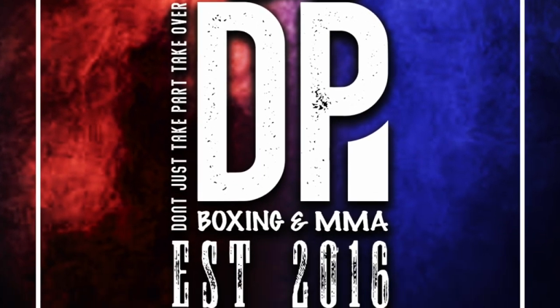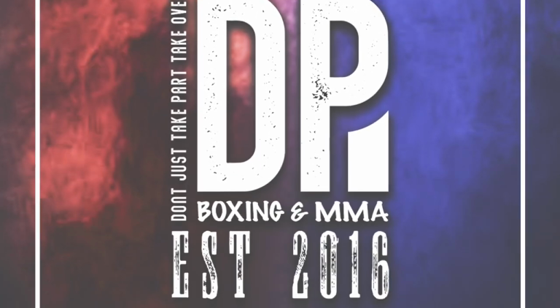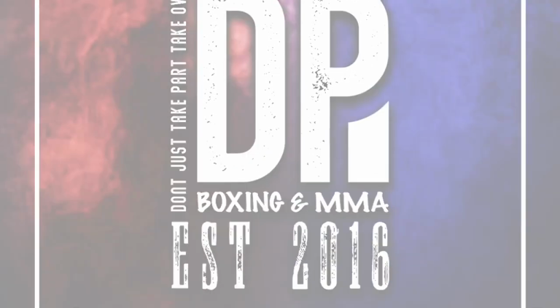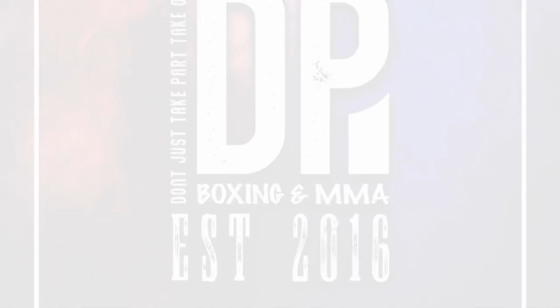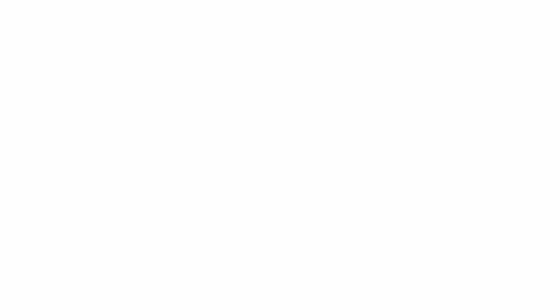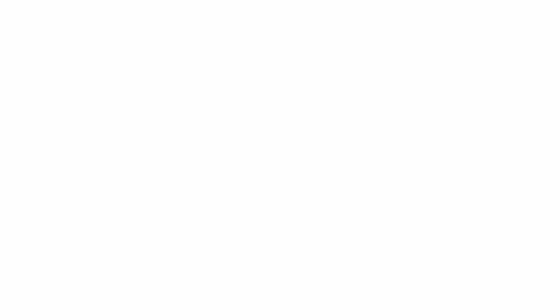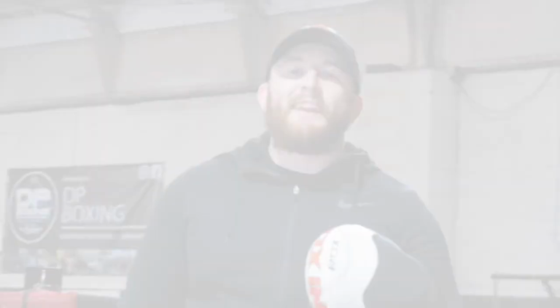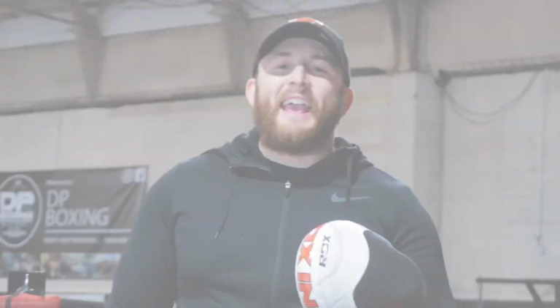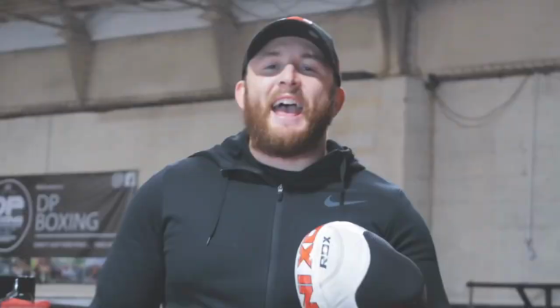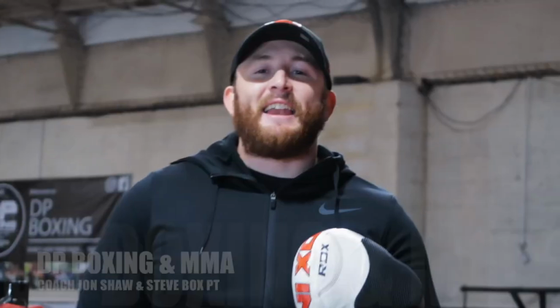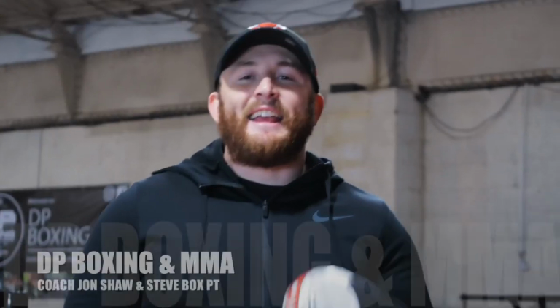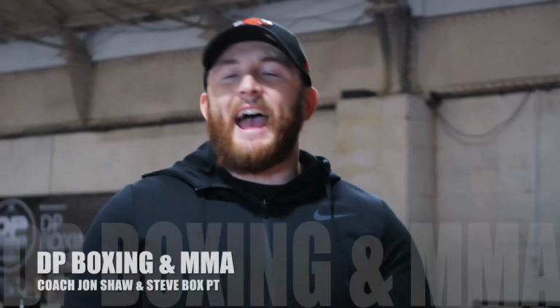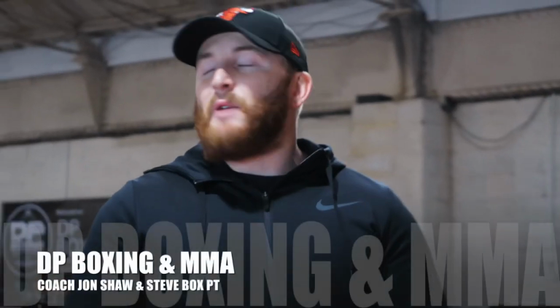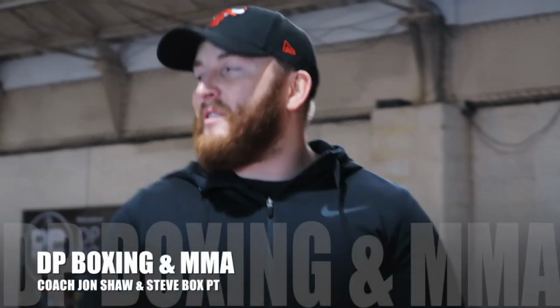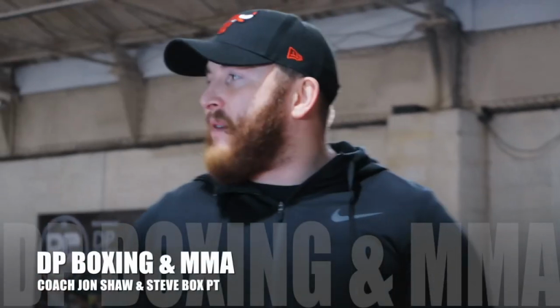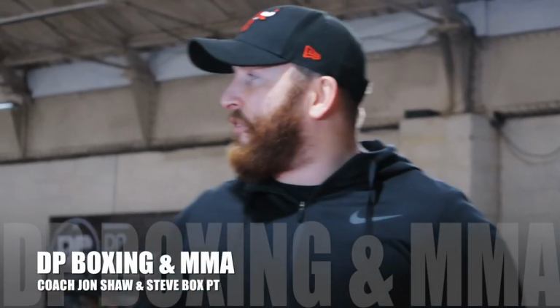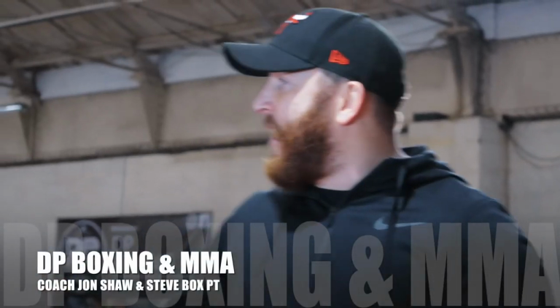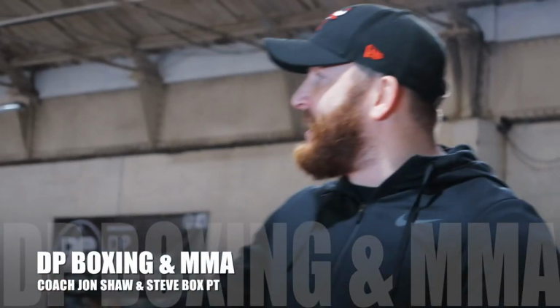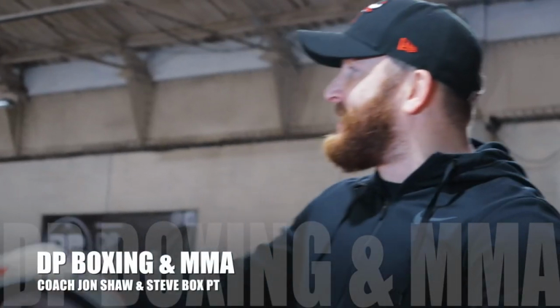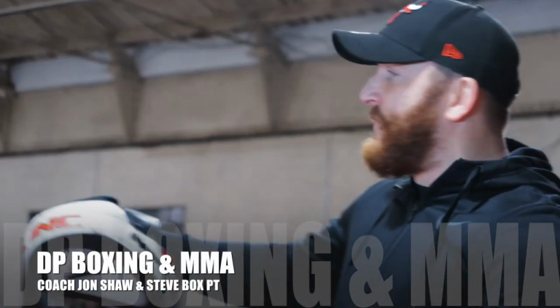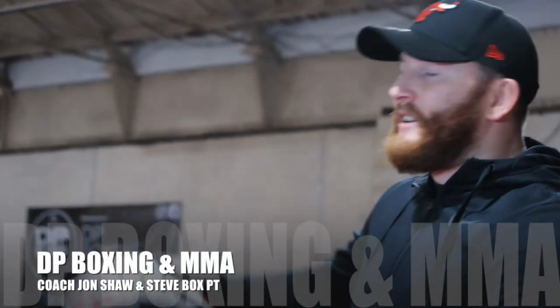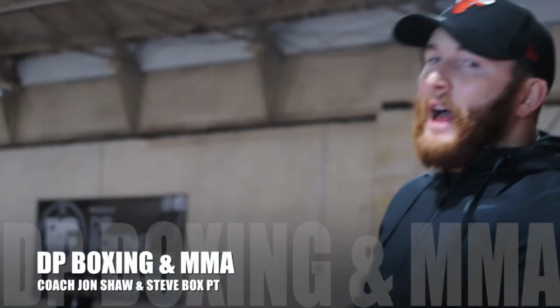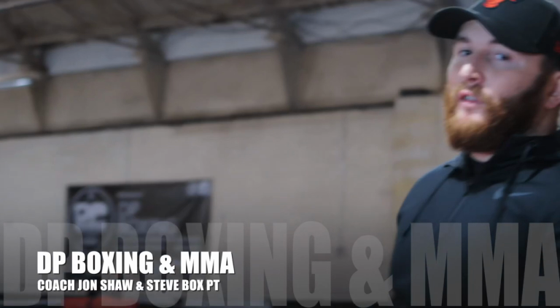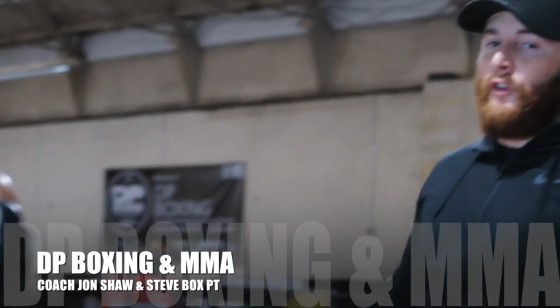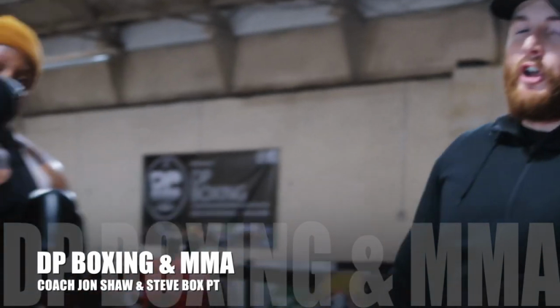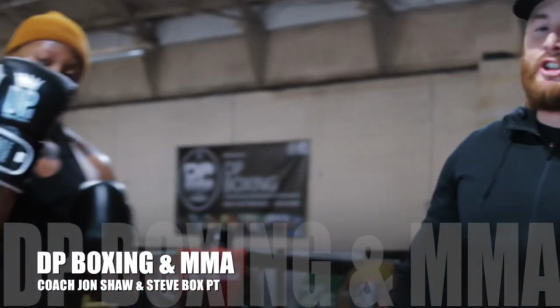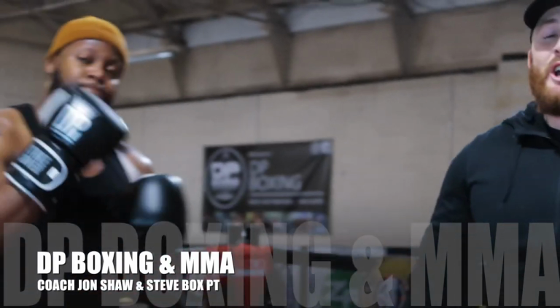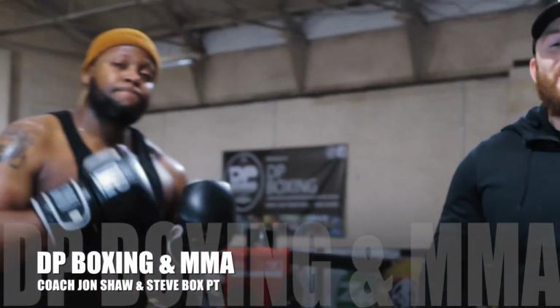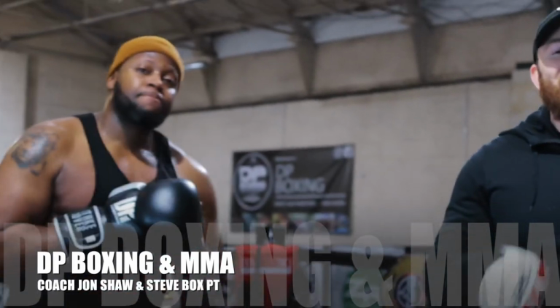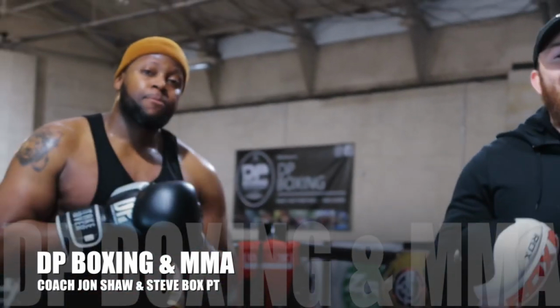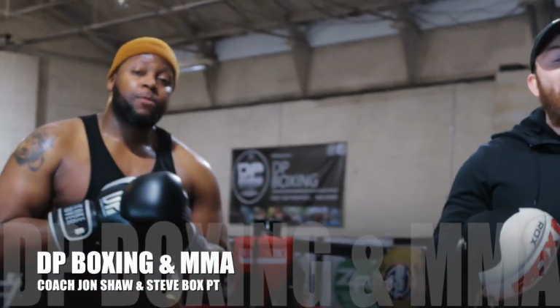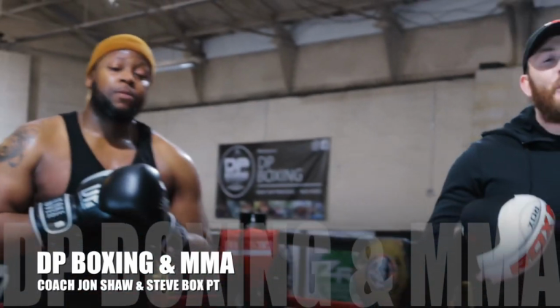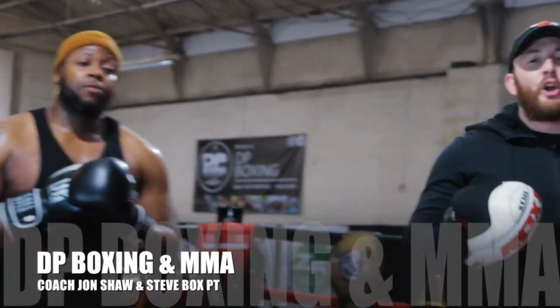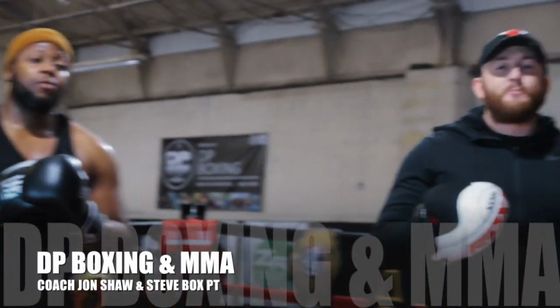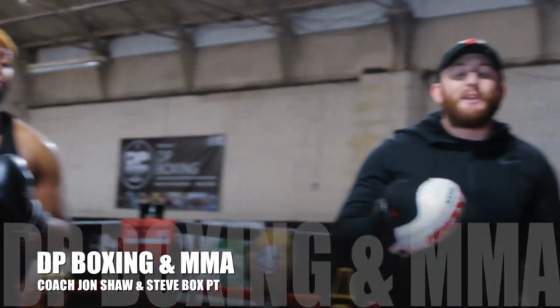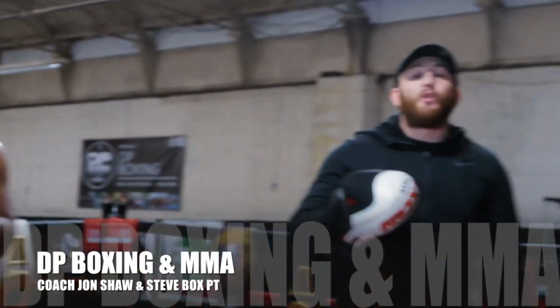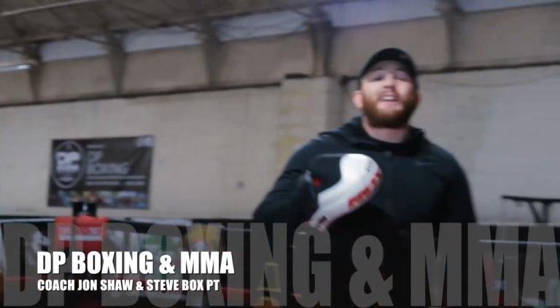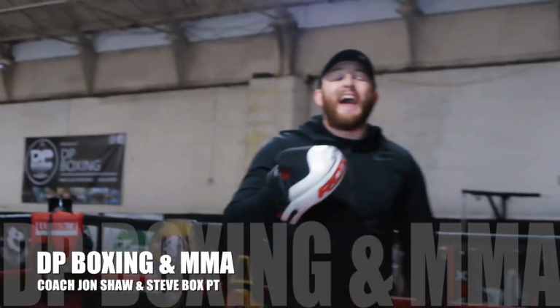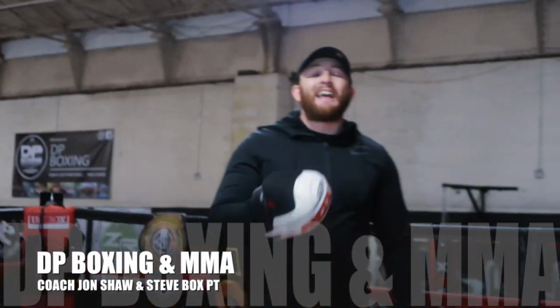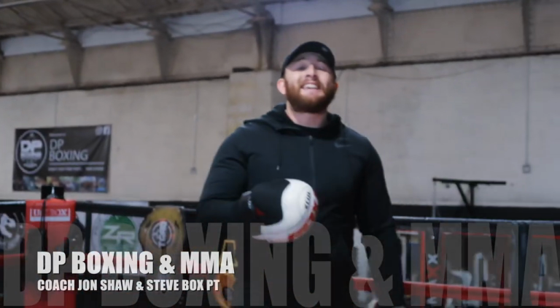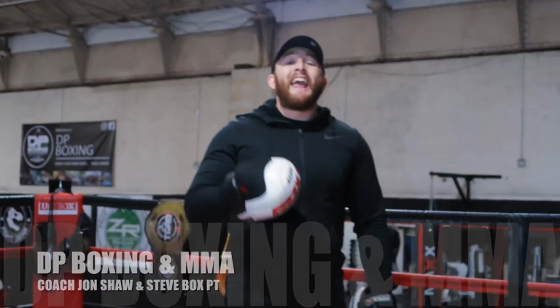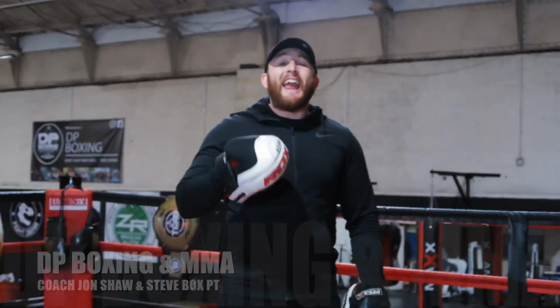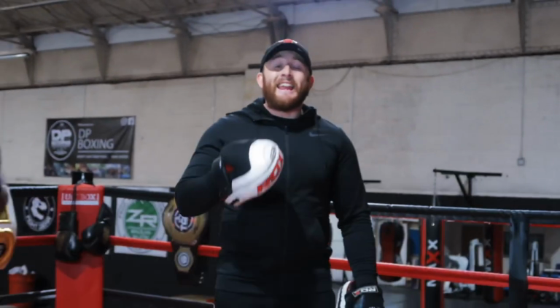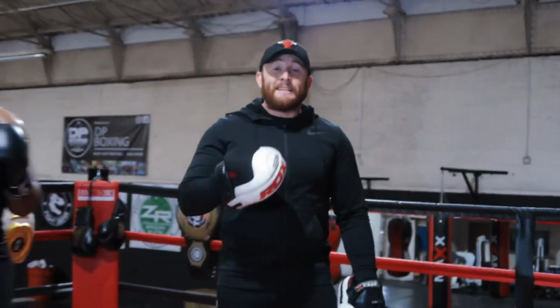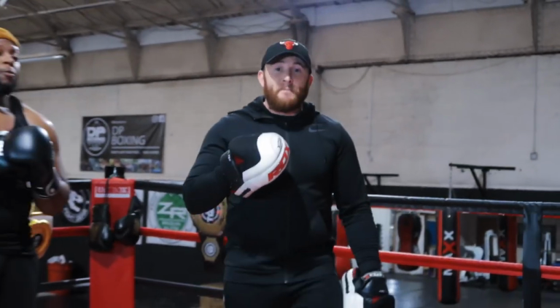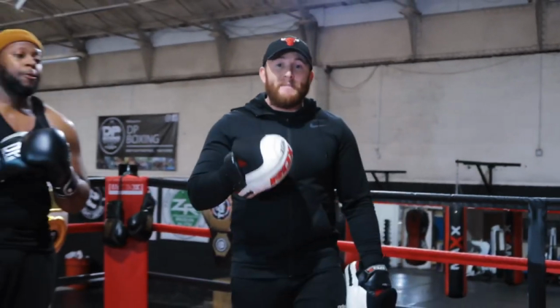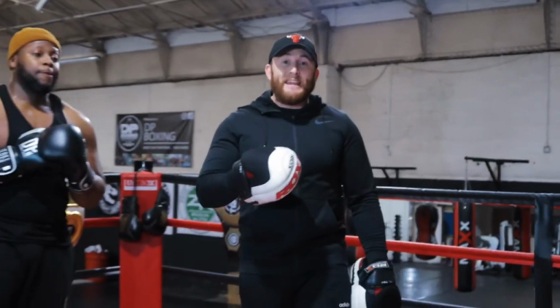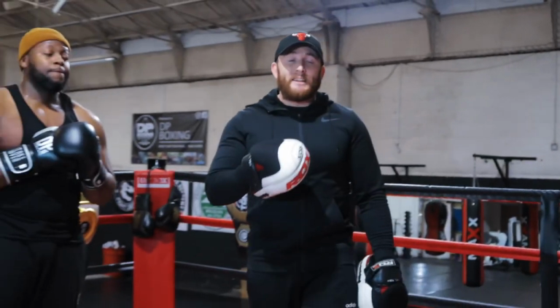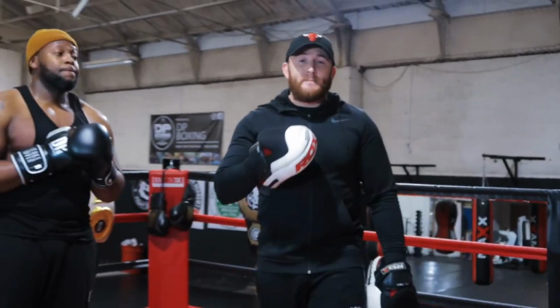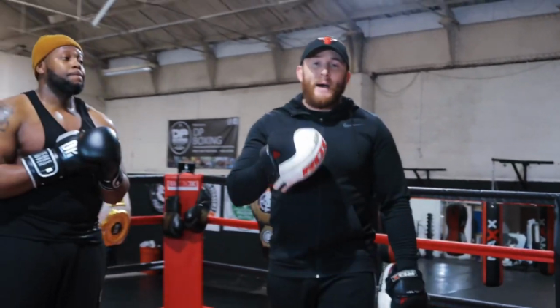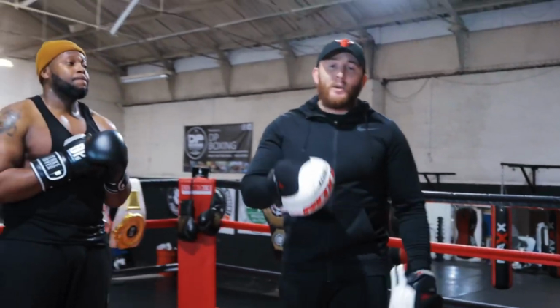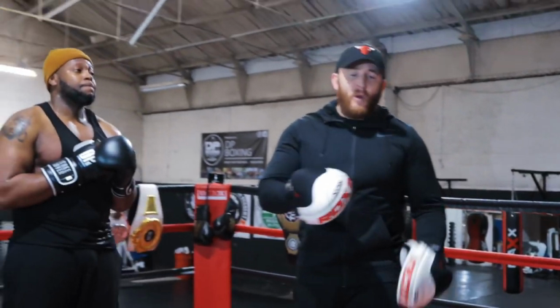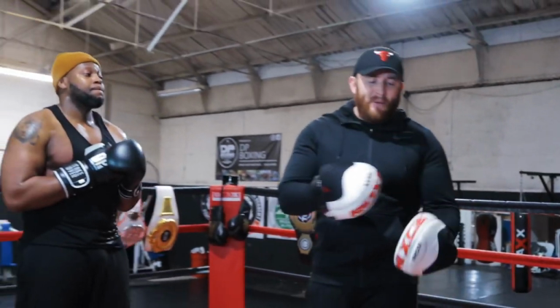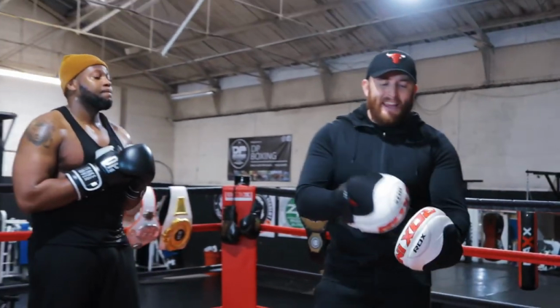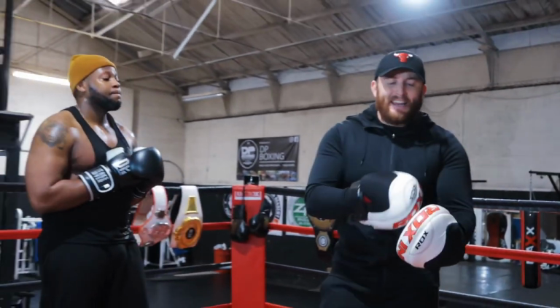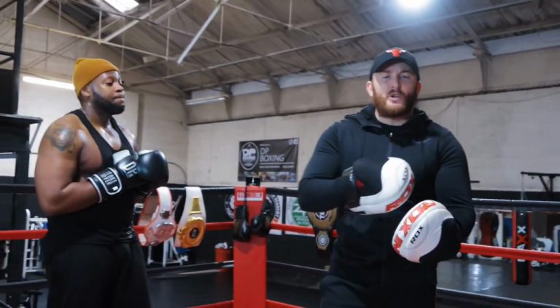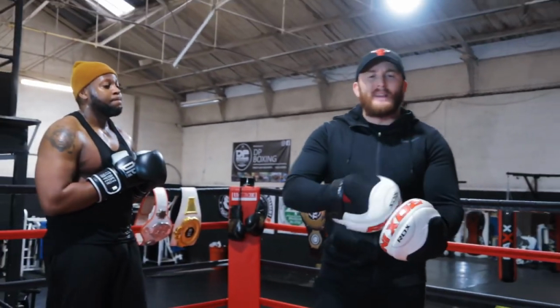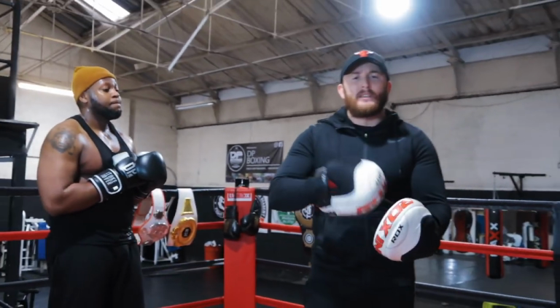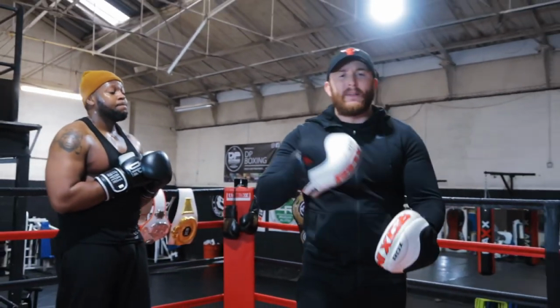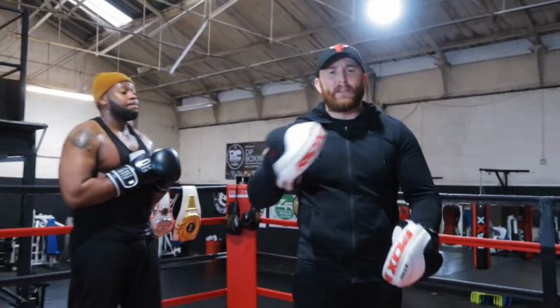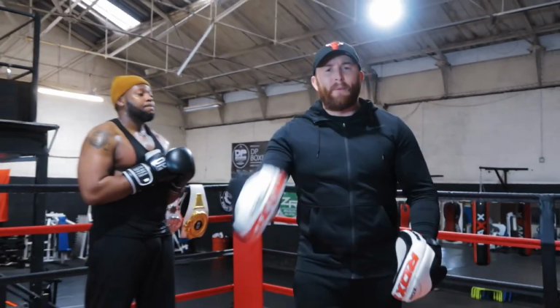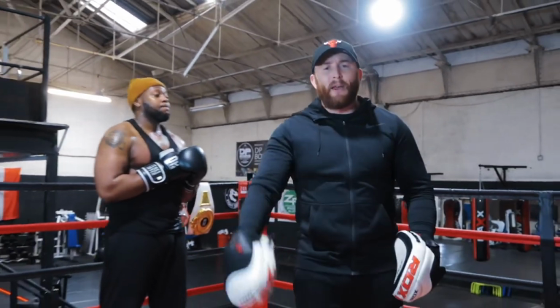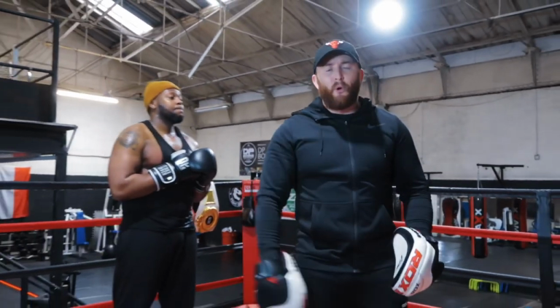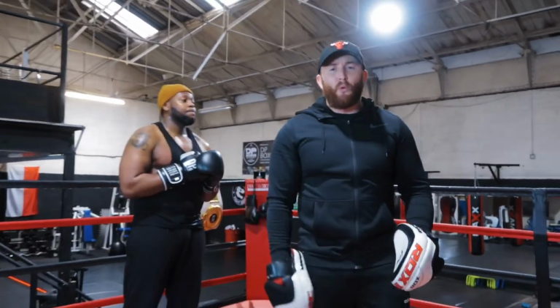I'm DP, again with my friend Stephen Nettleford. Today we're going to be looking at intermediate pad work — beginner to intermediate pad work.